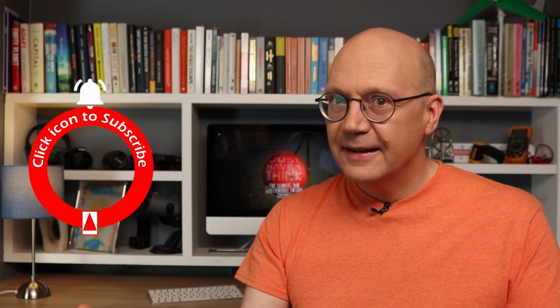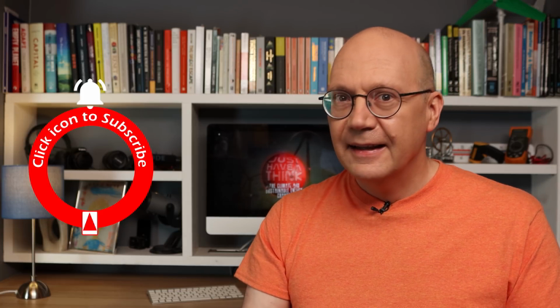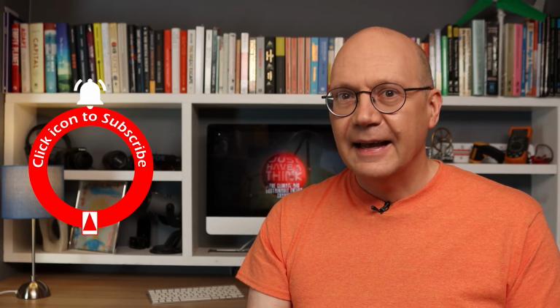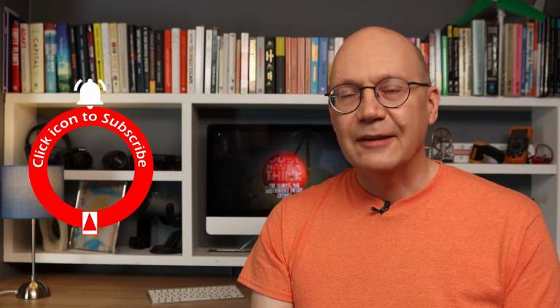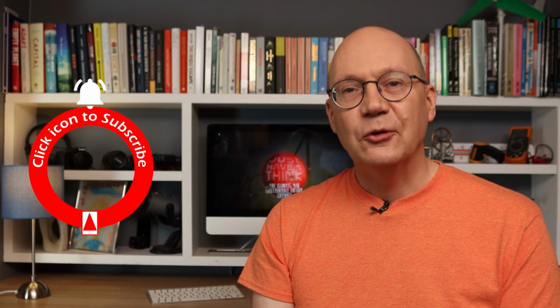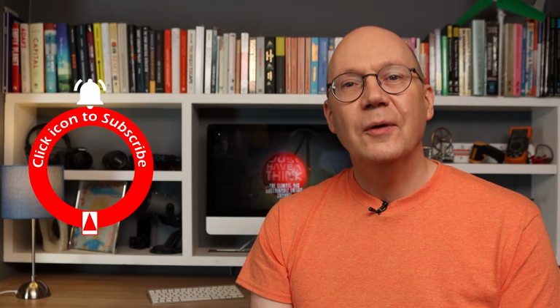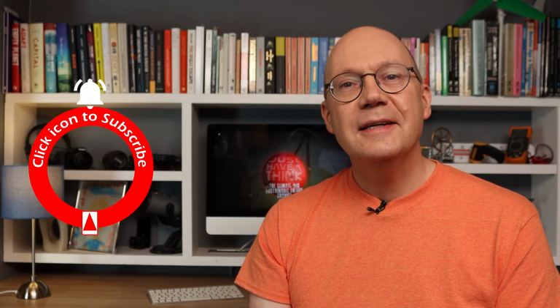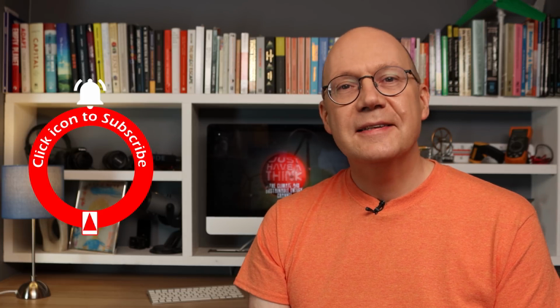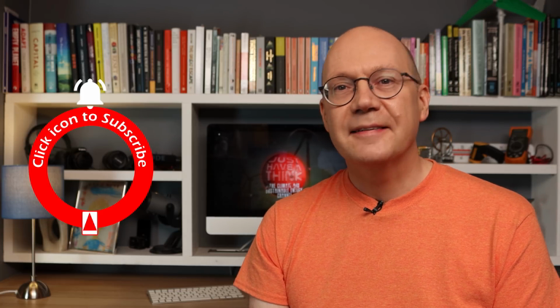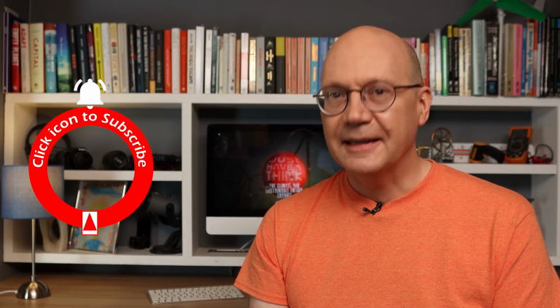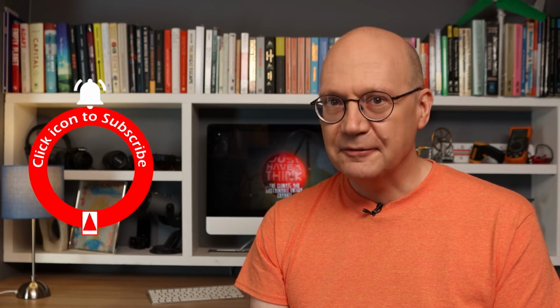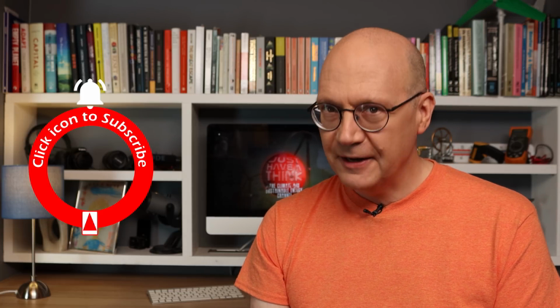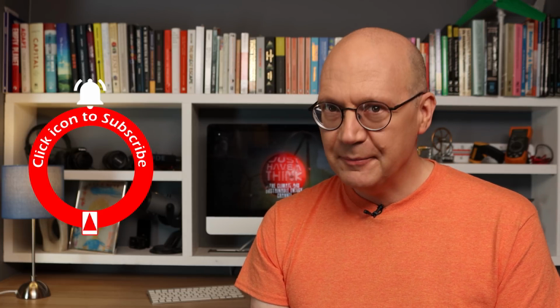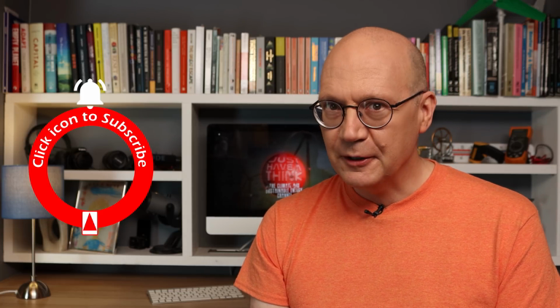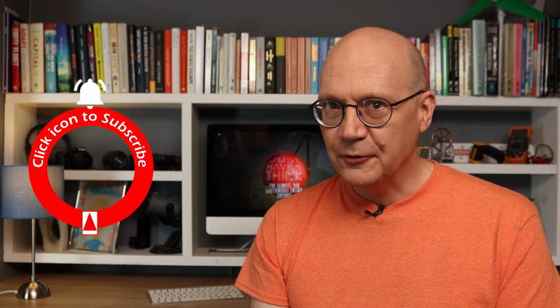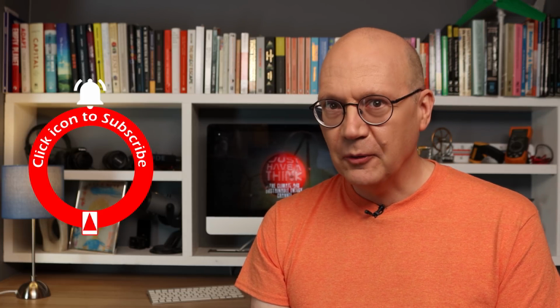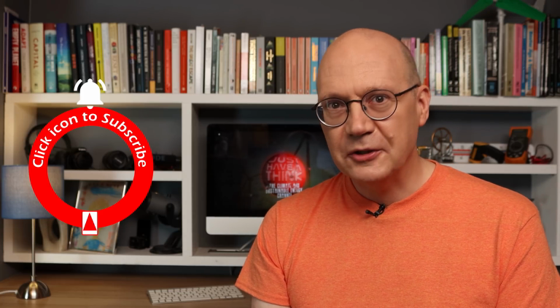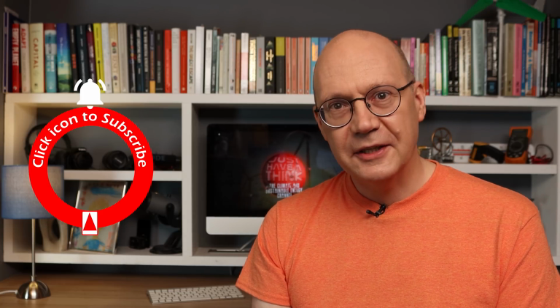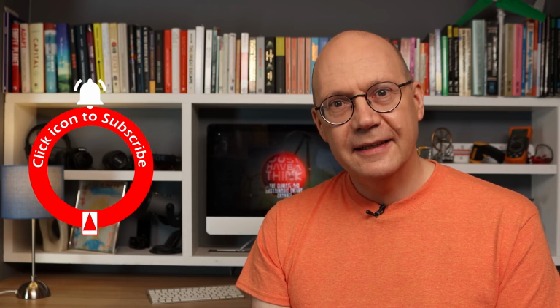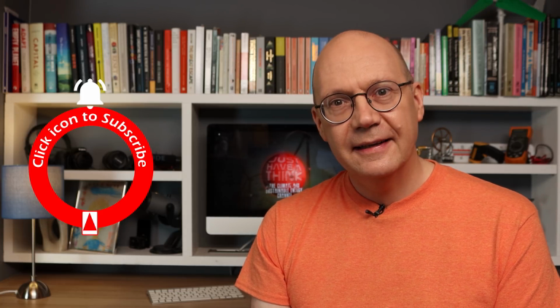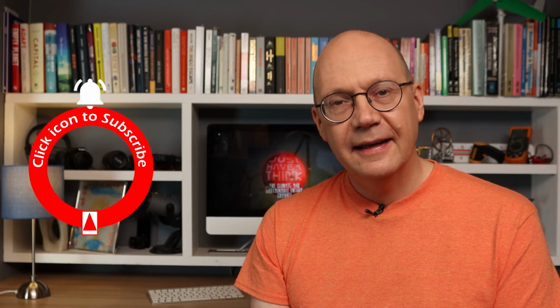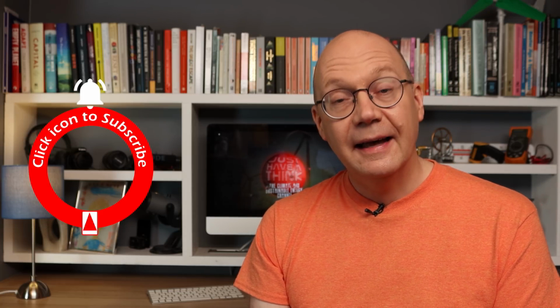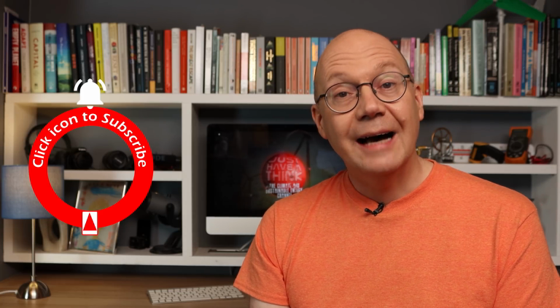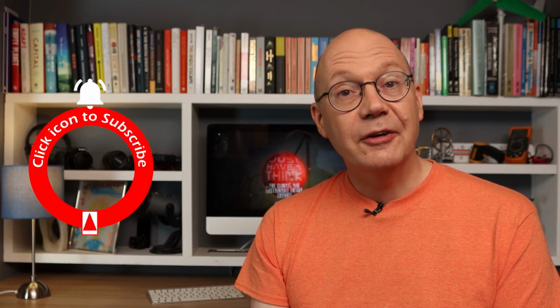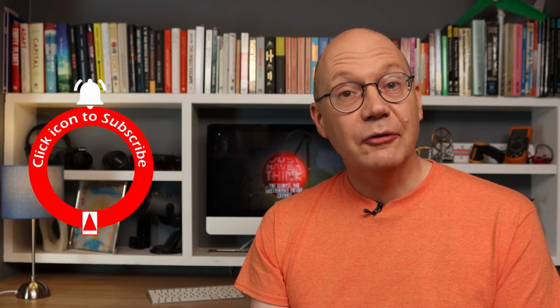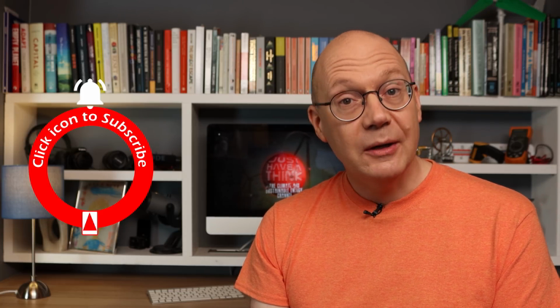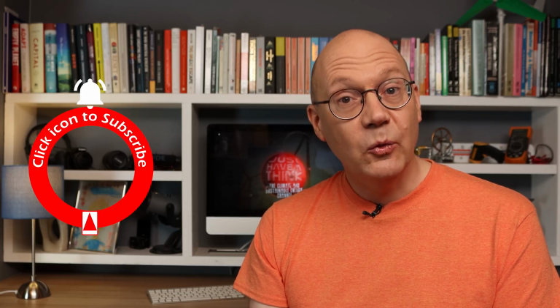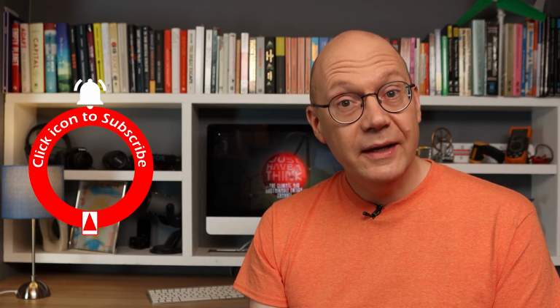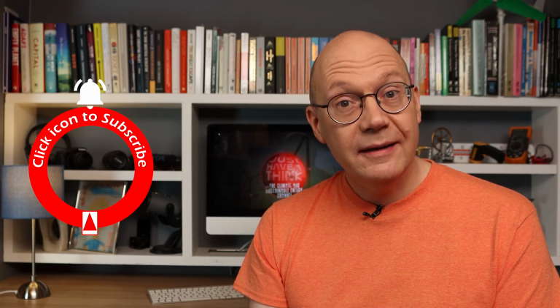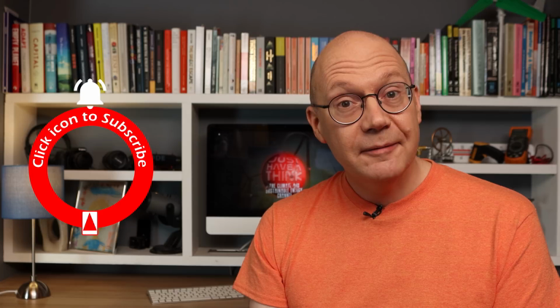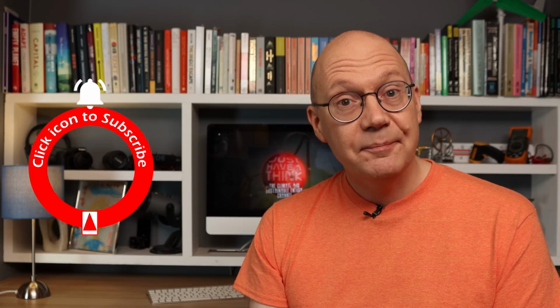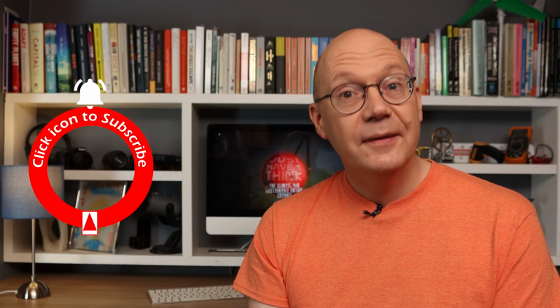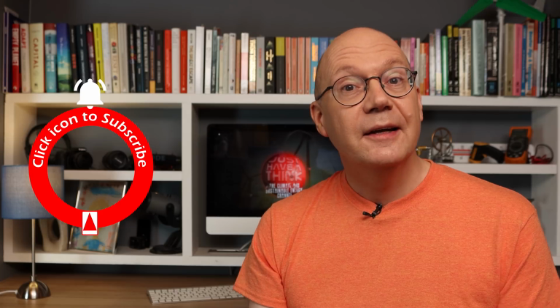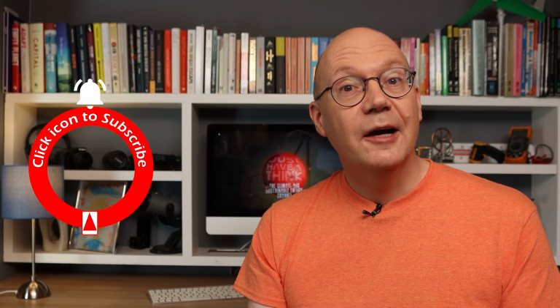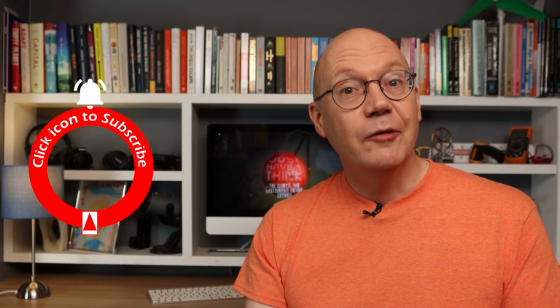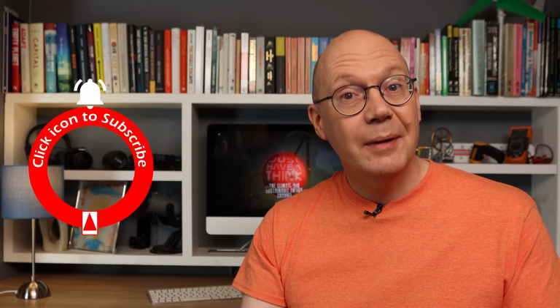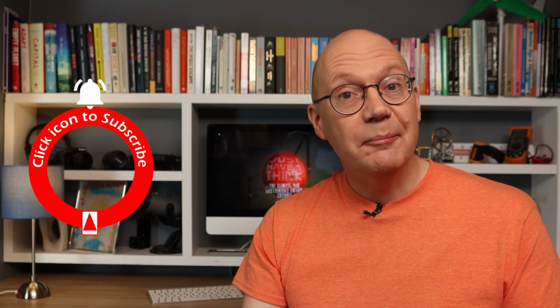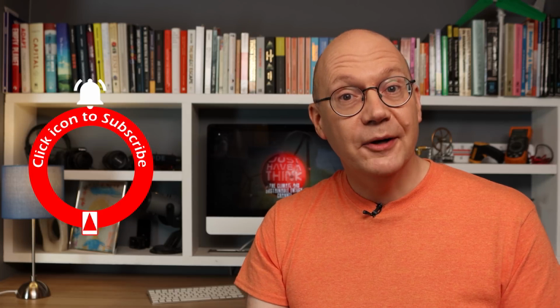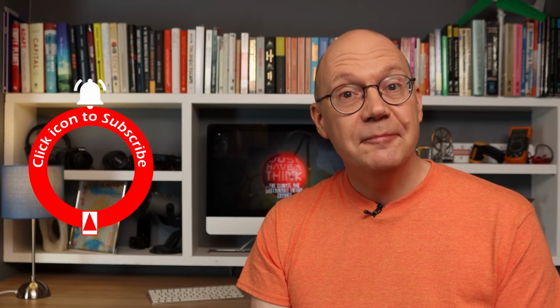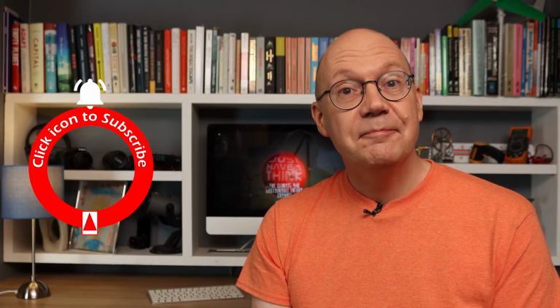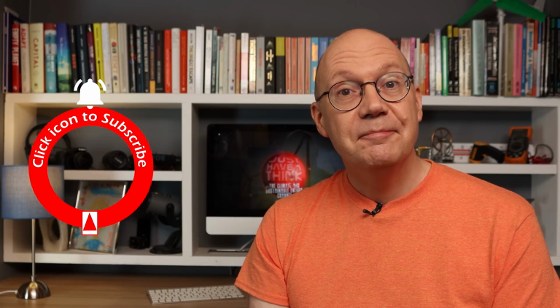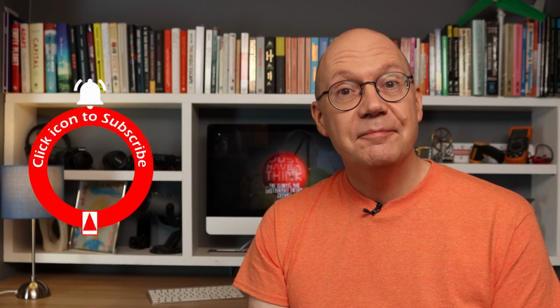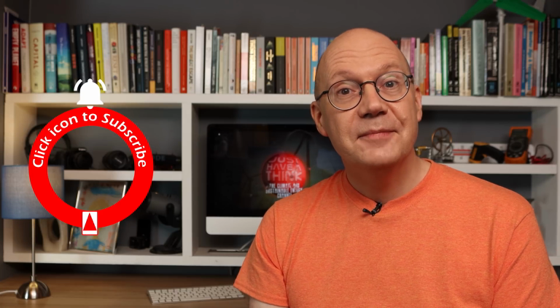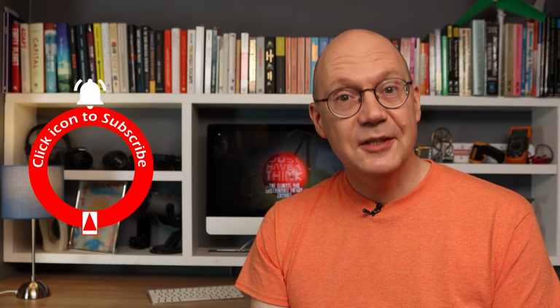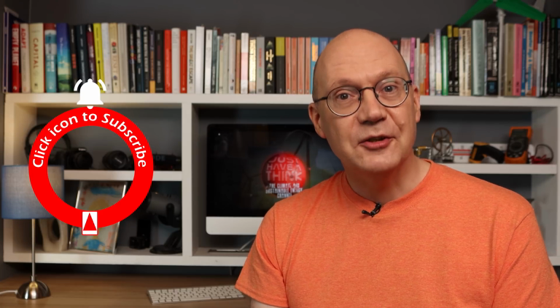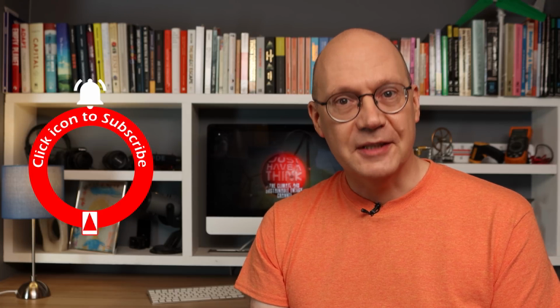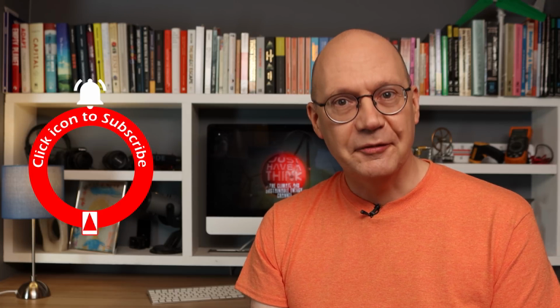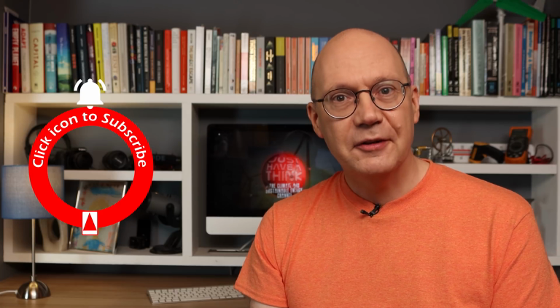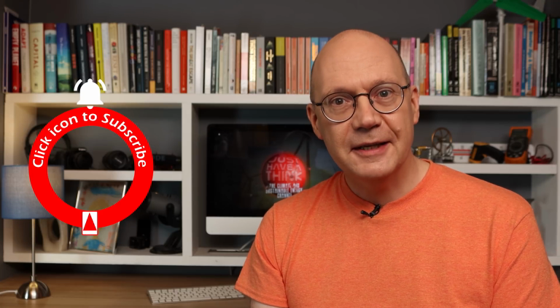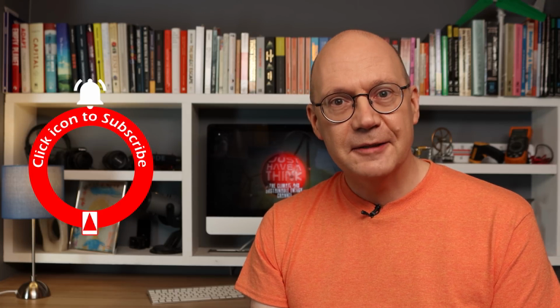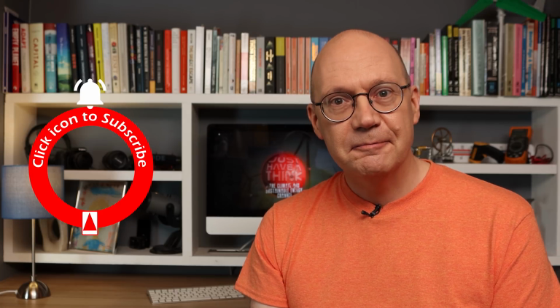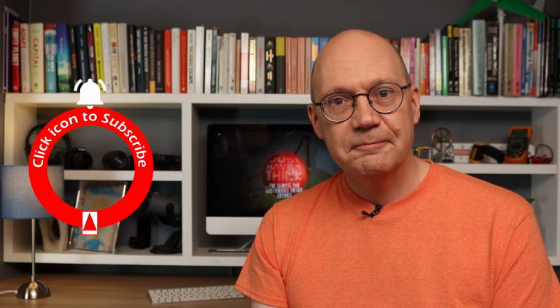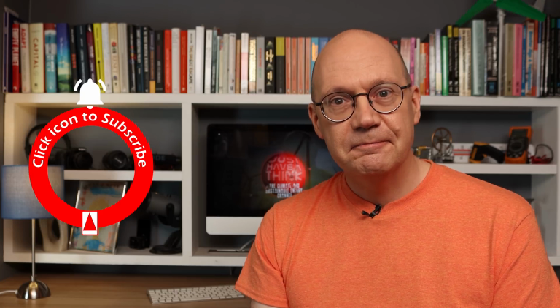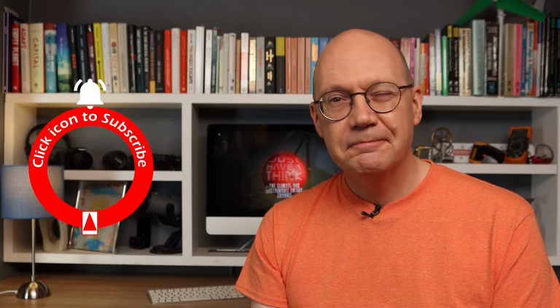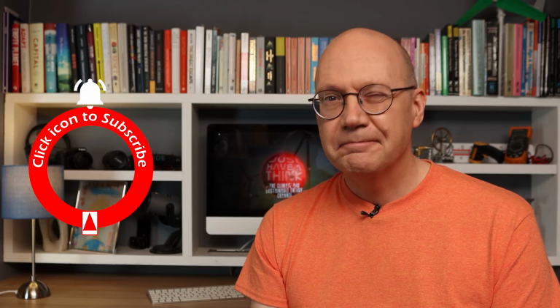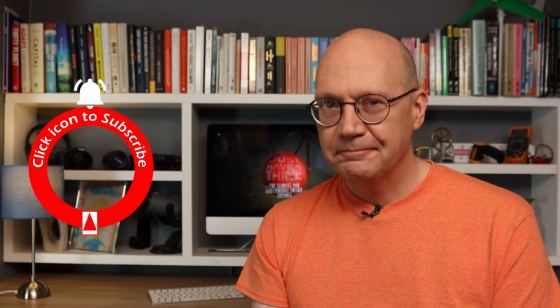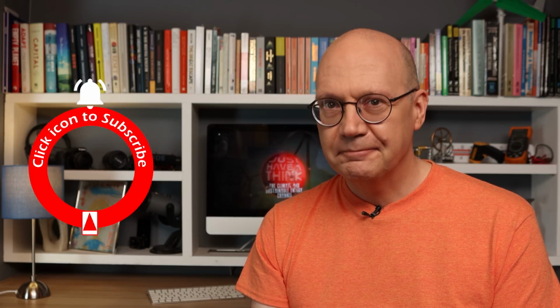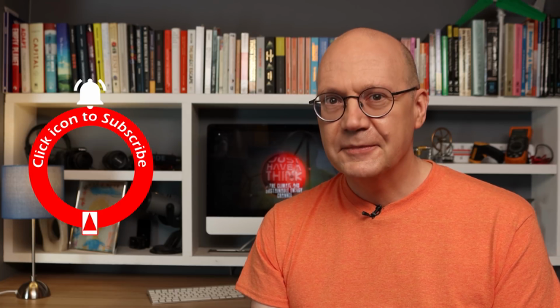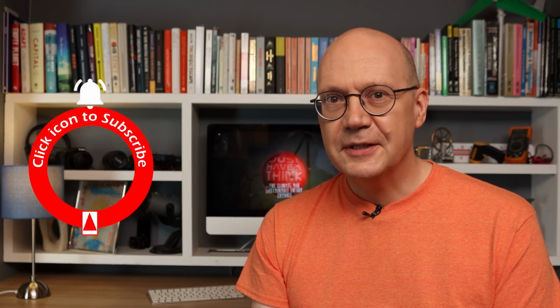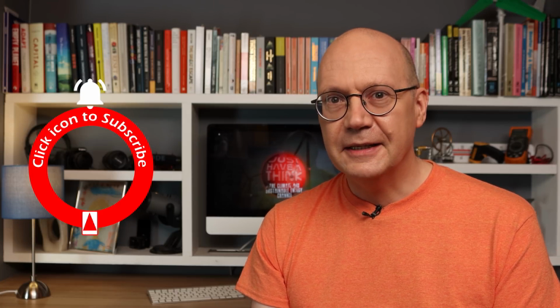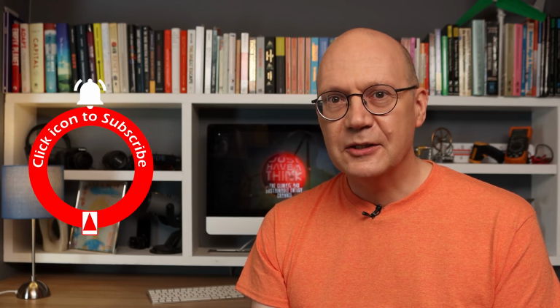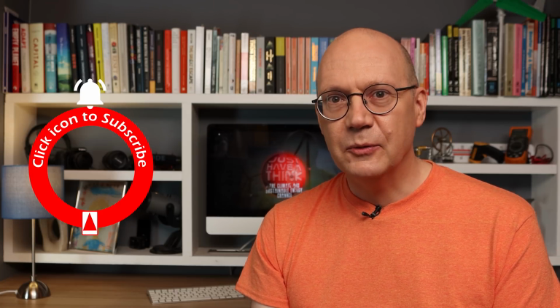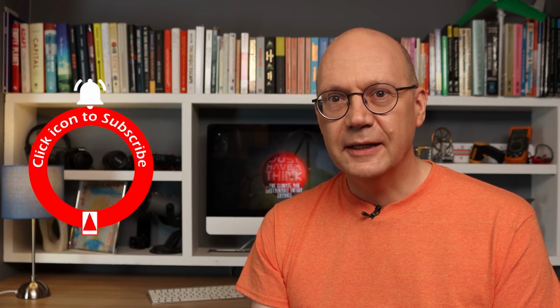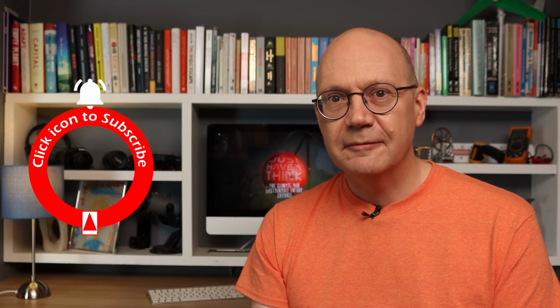As always, thanks very much for watching. Have a great week, and remember to just have a think. See you next week.